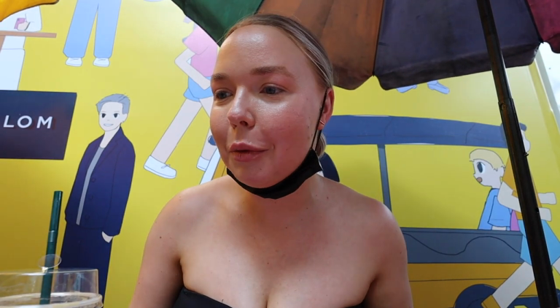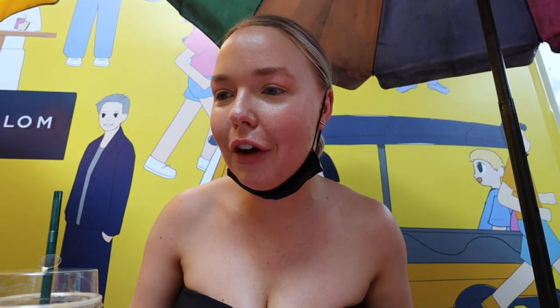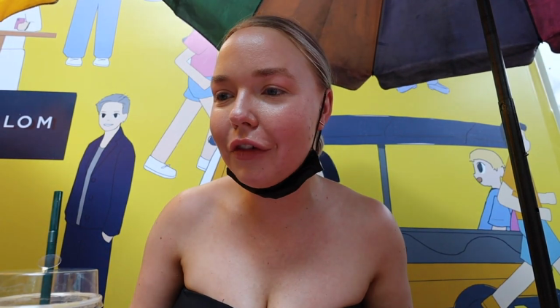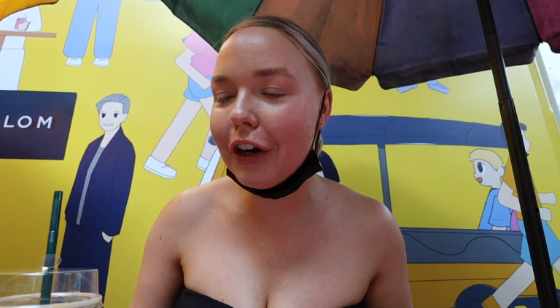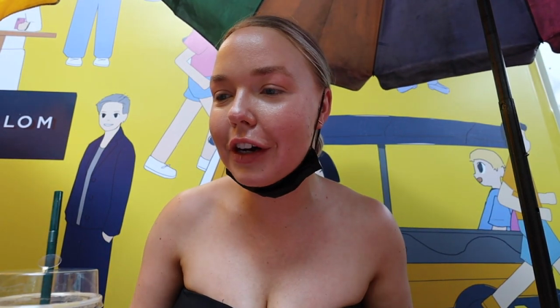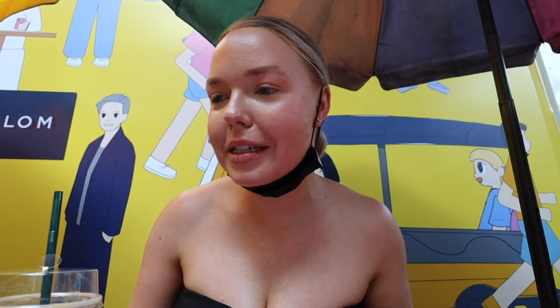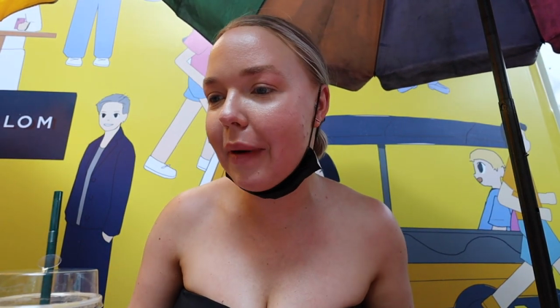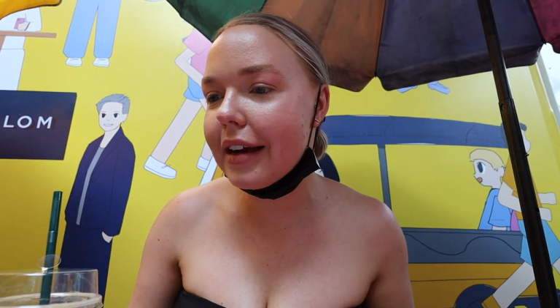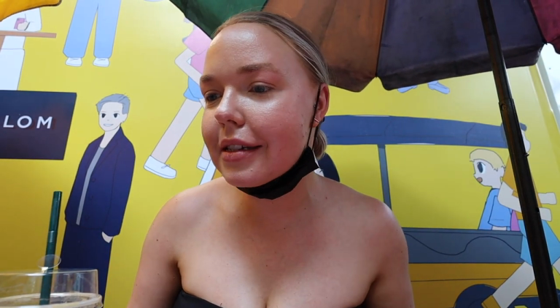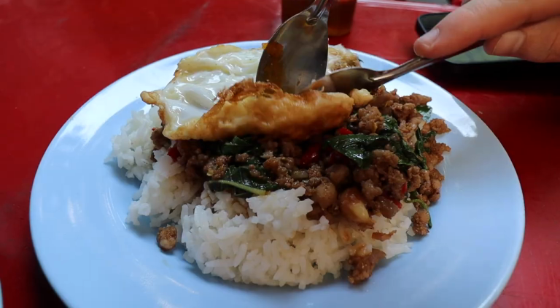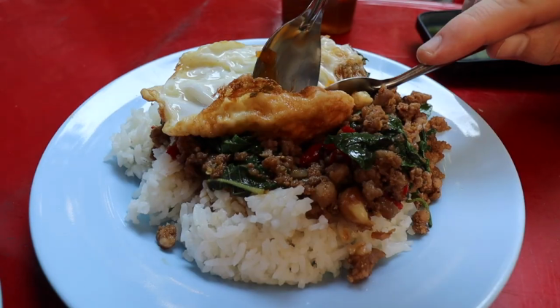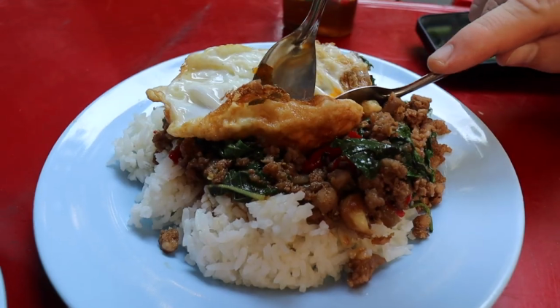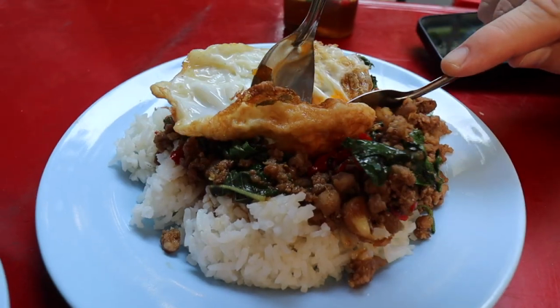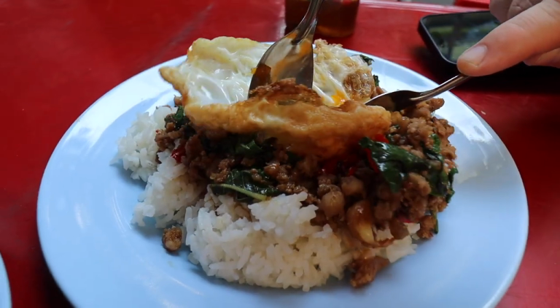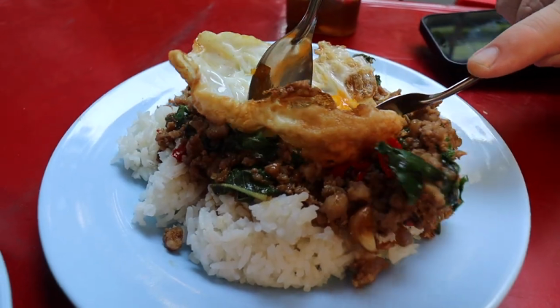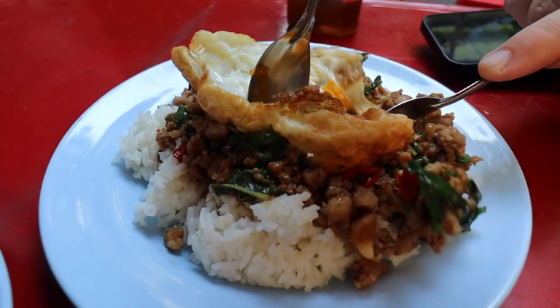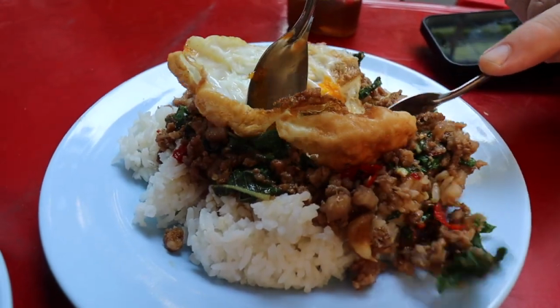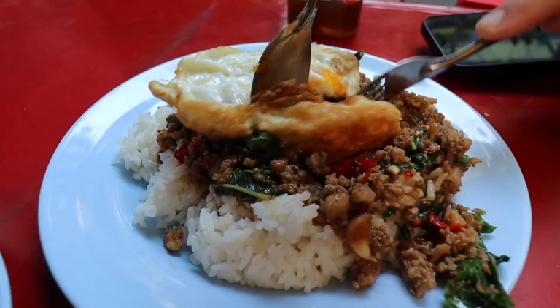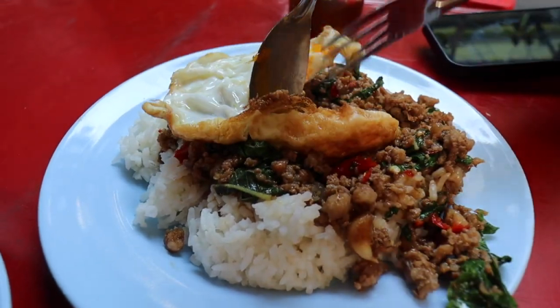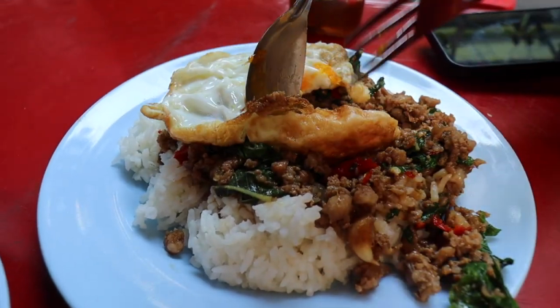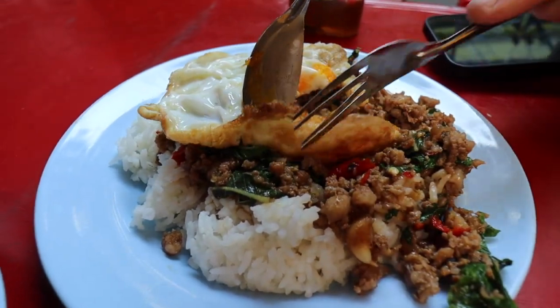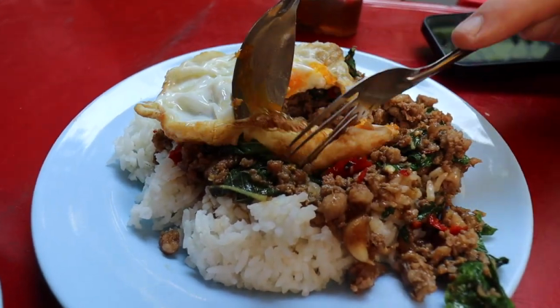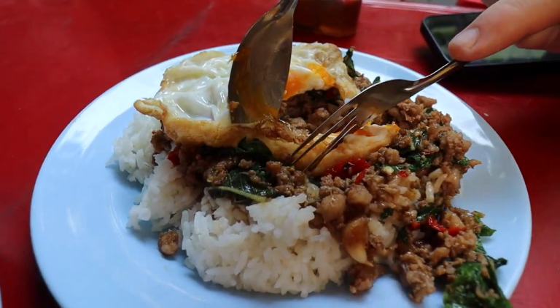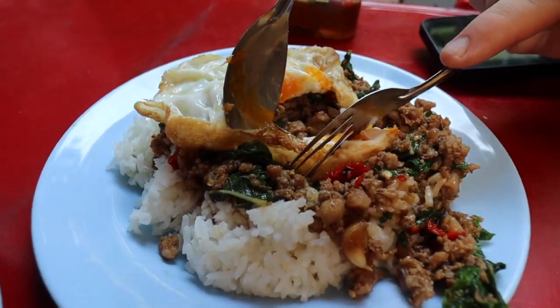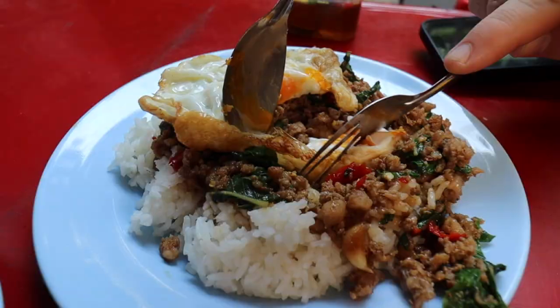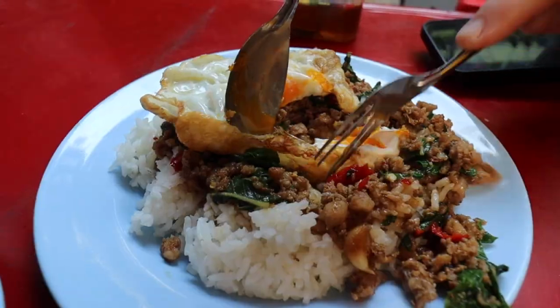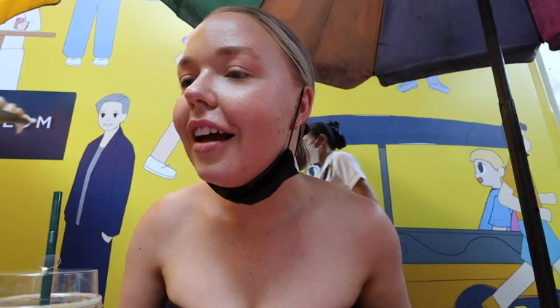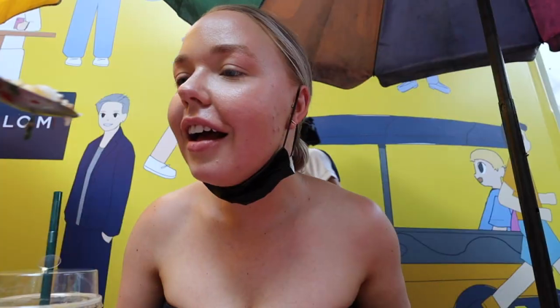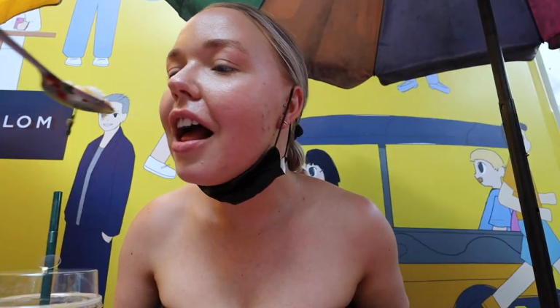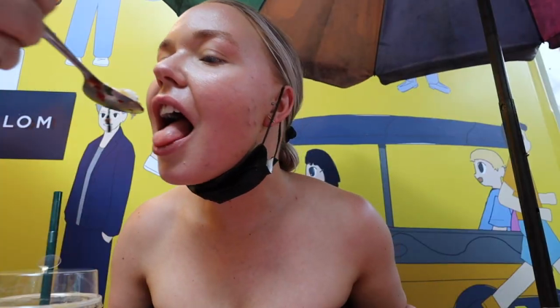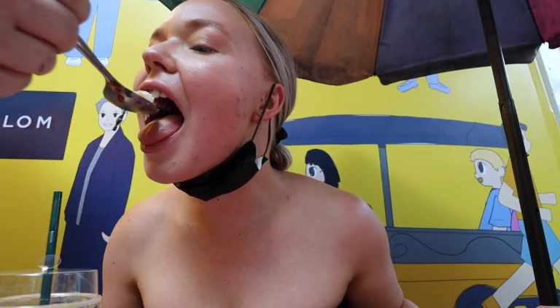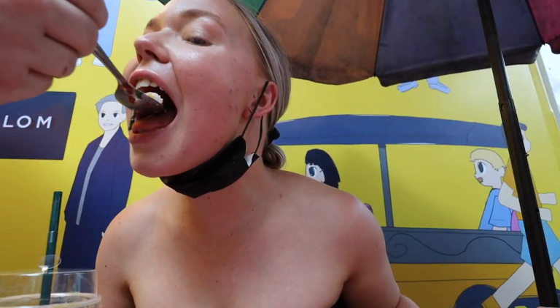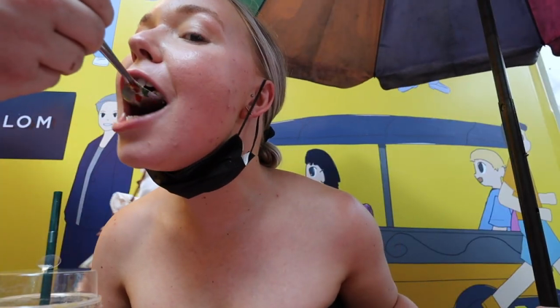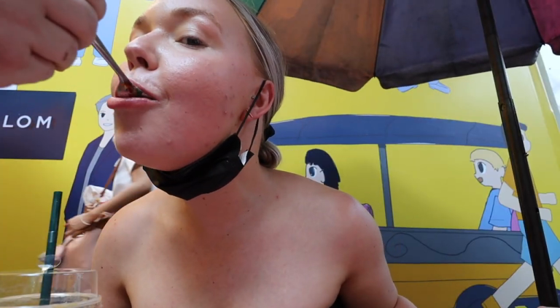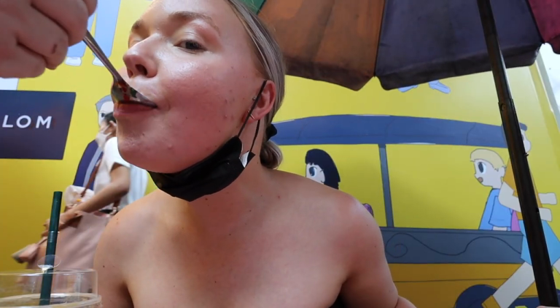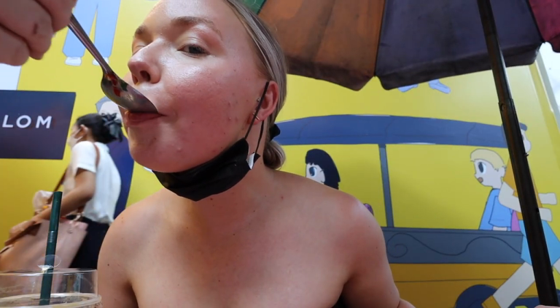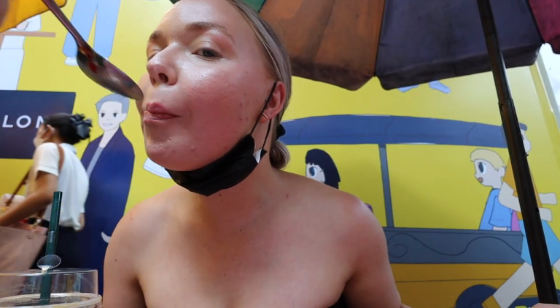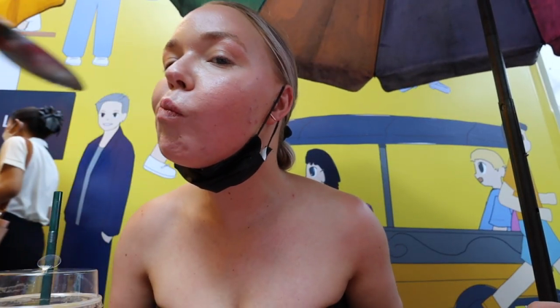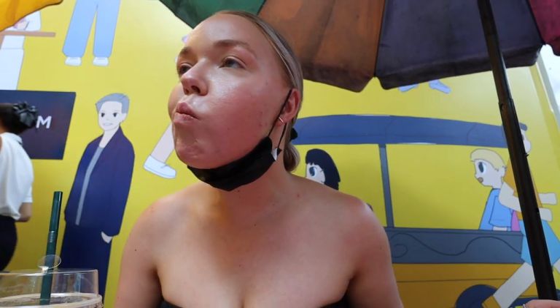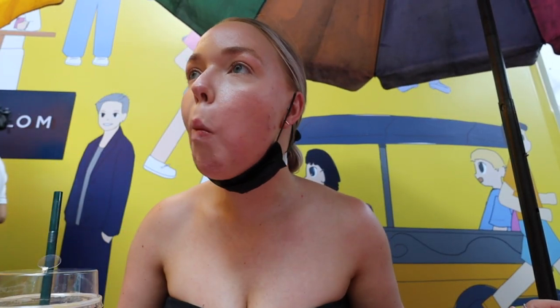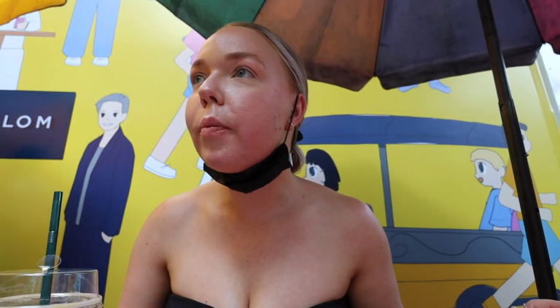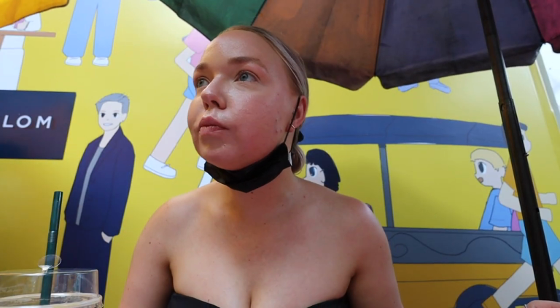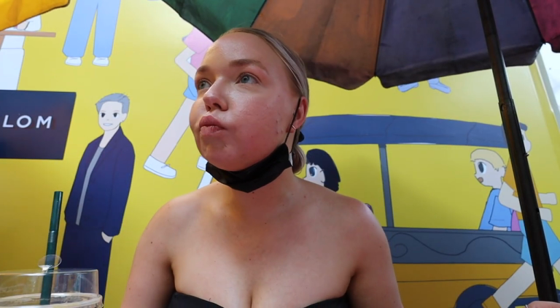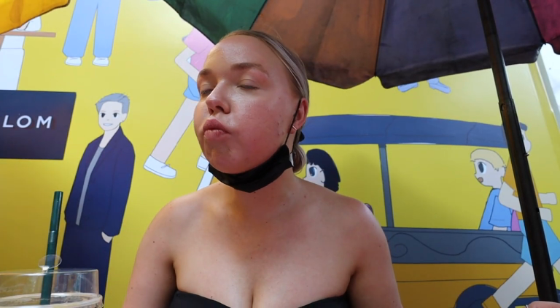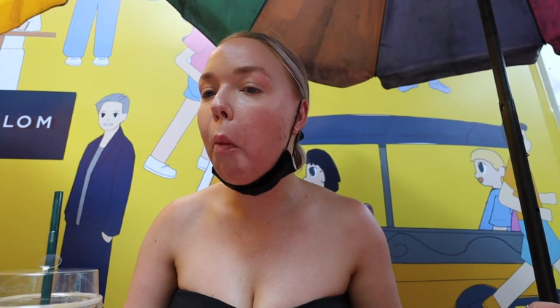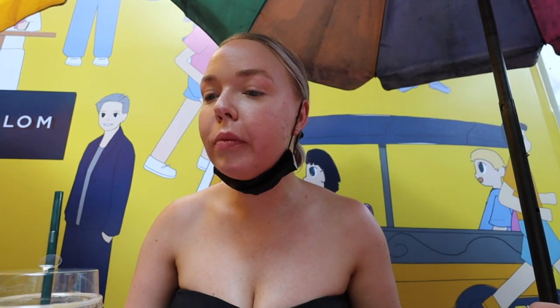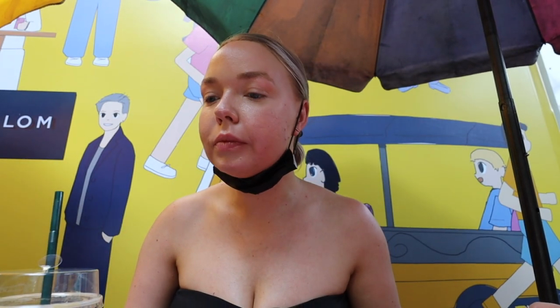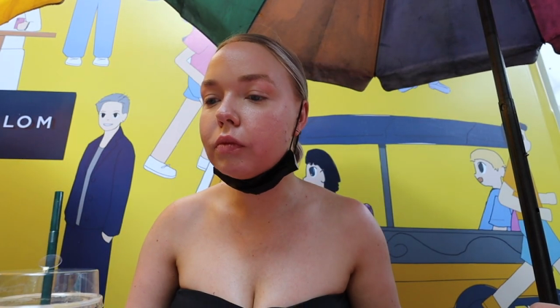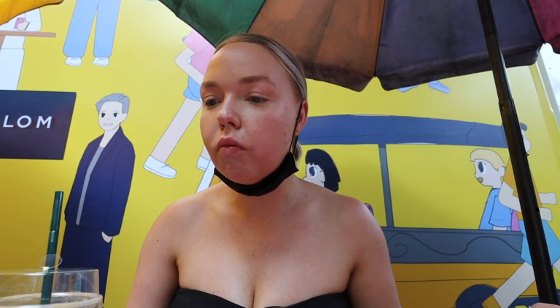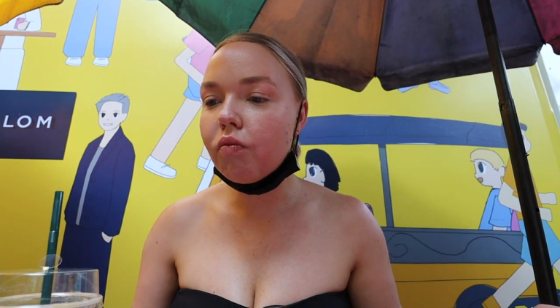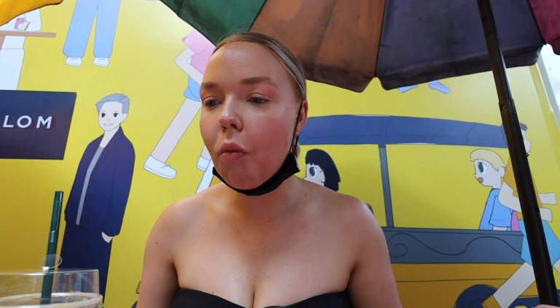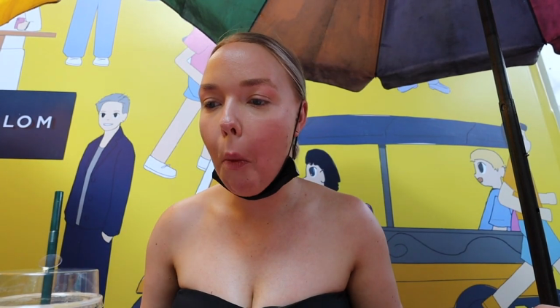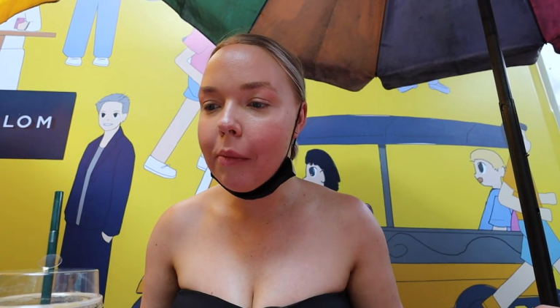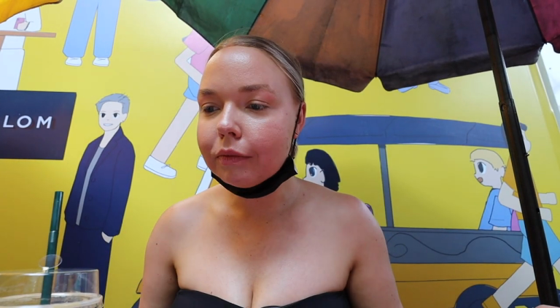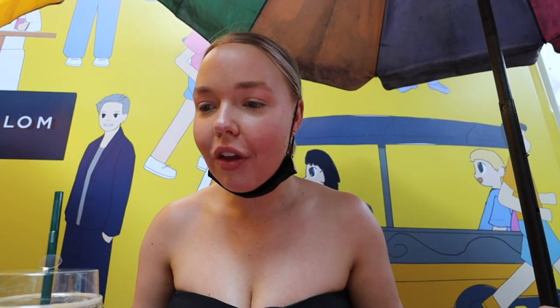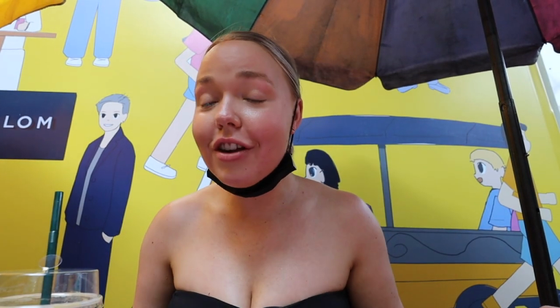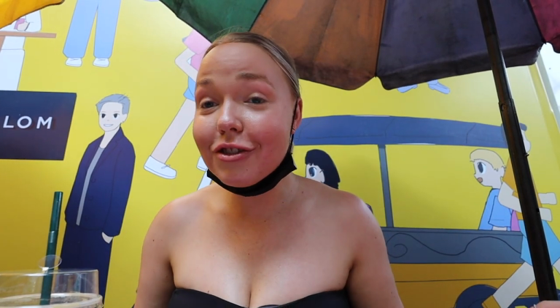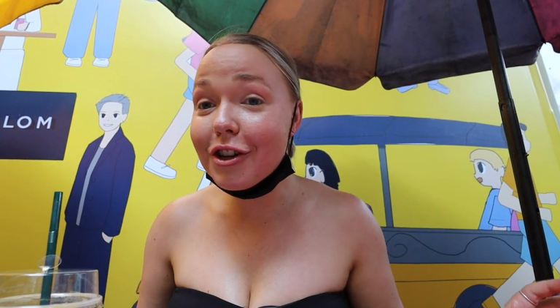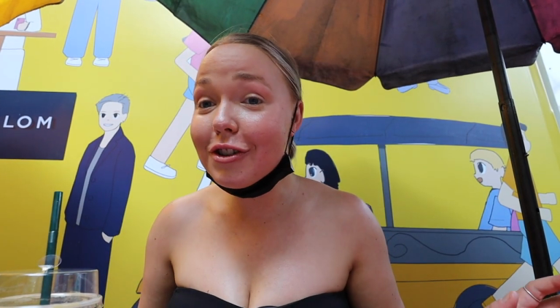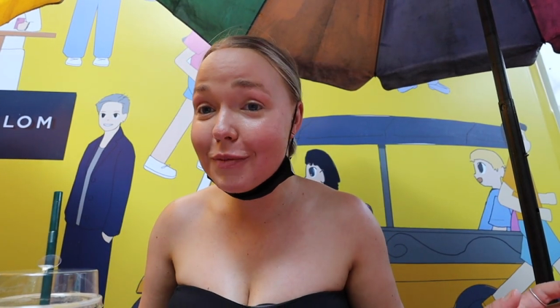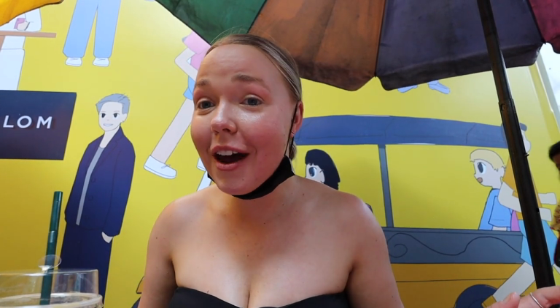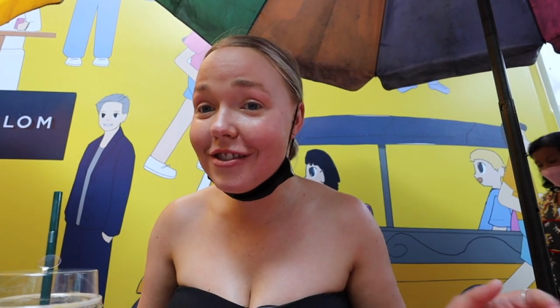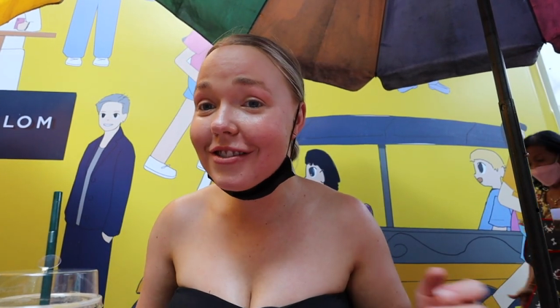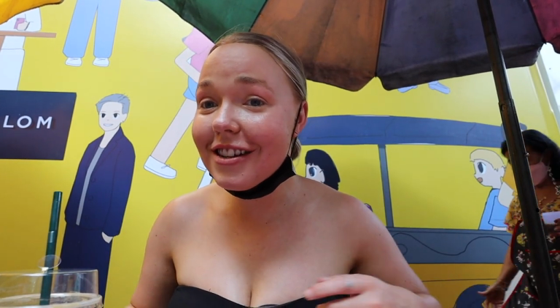I'm going to try the pad krapow even though I'm not very good with spice — I'm taking all the chilies out. It's still spicy!